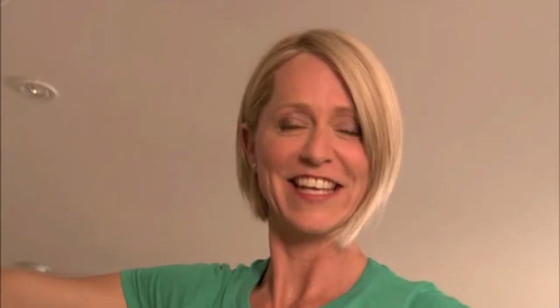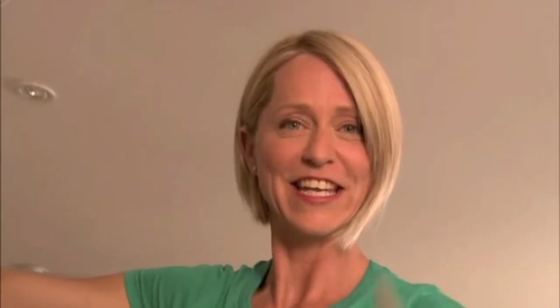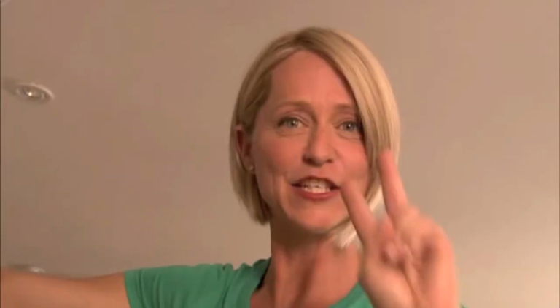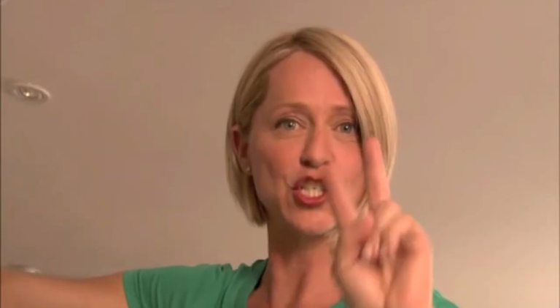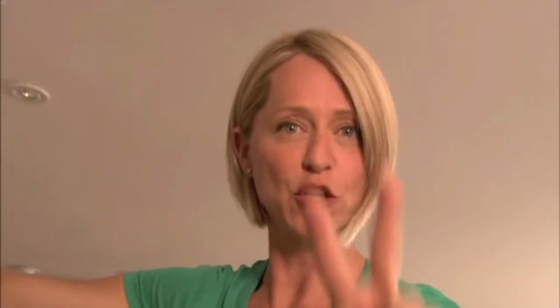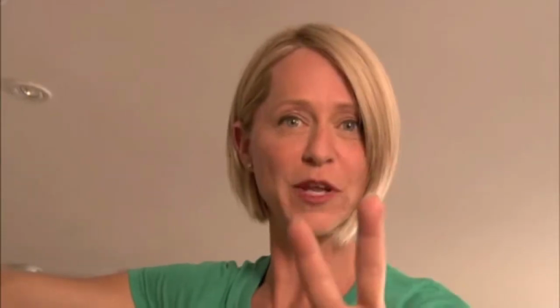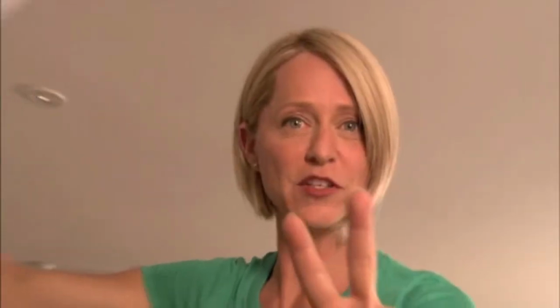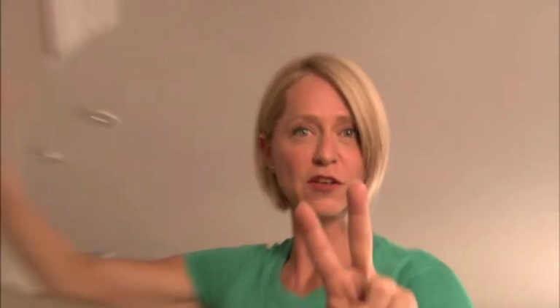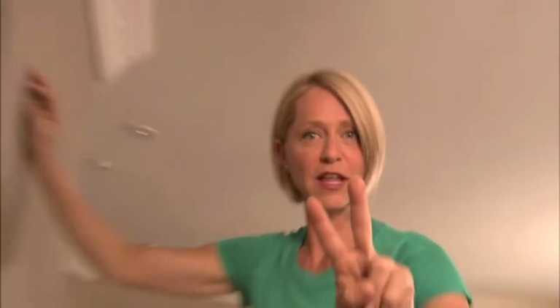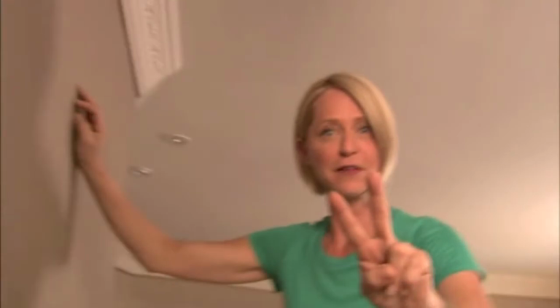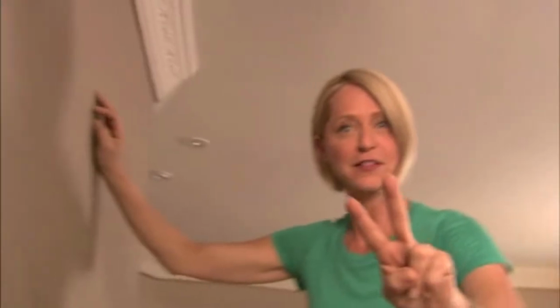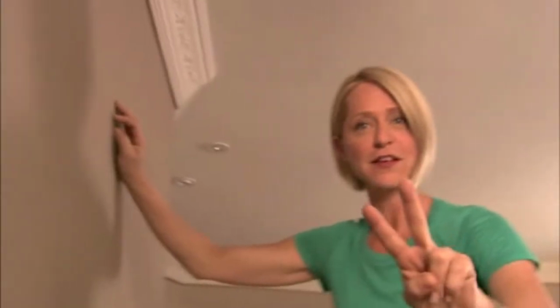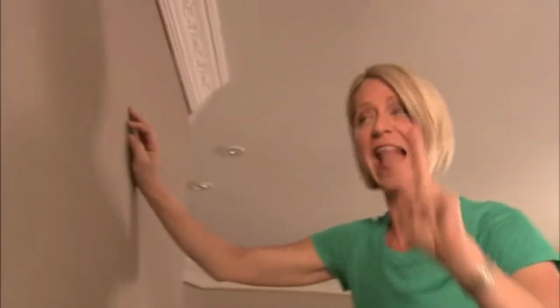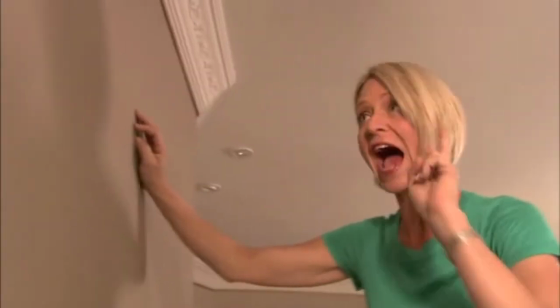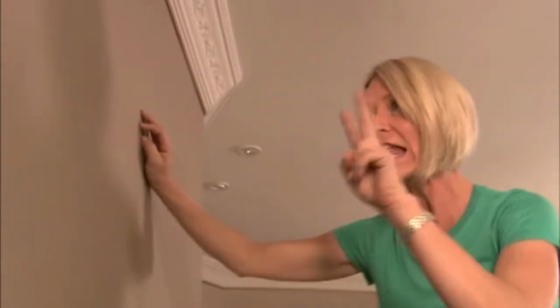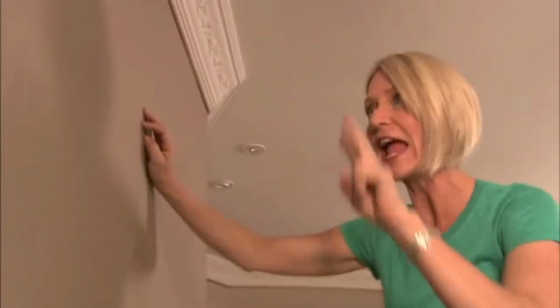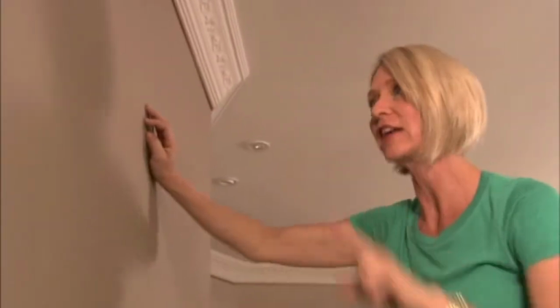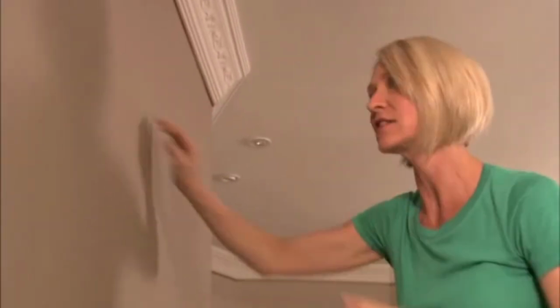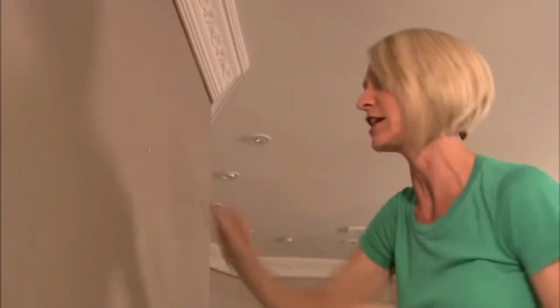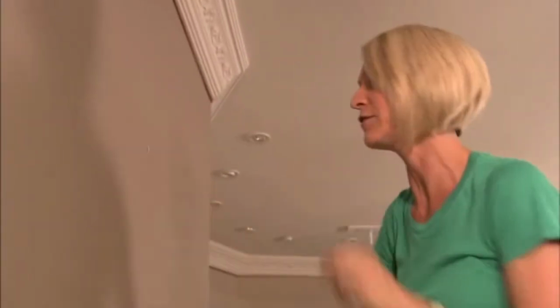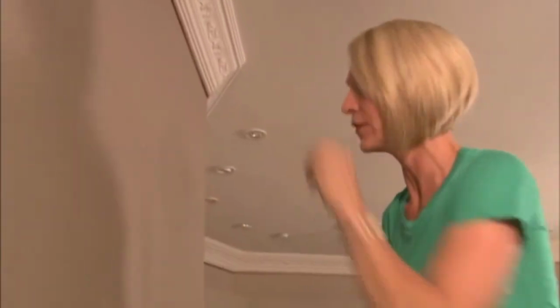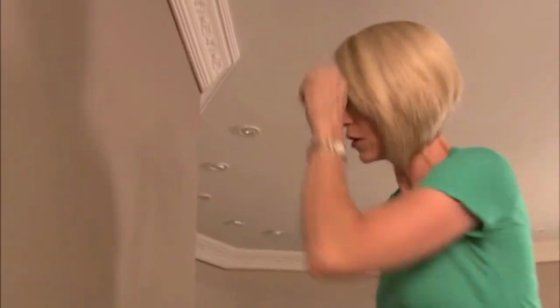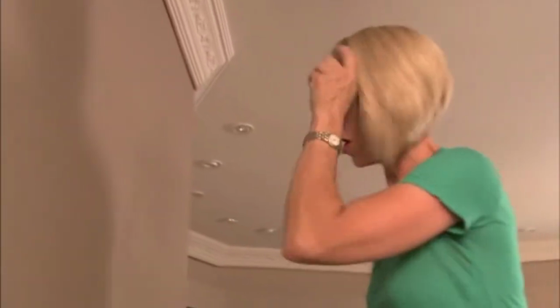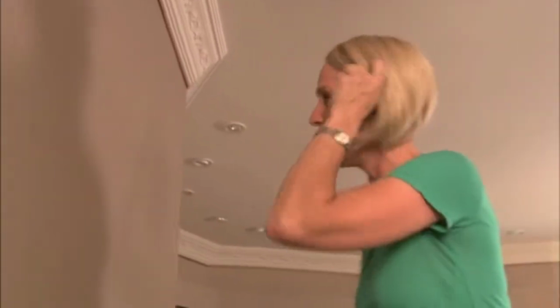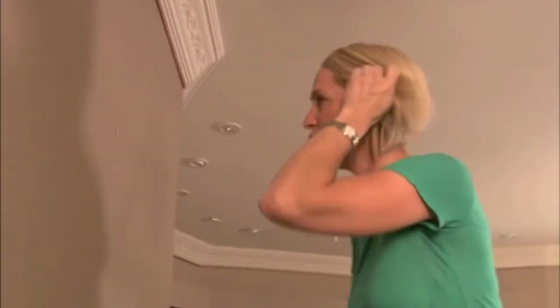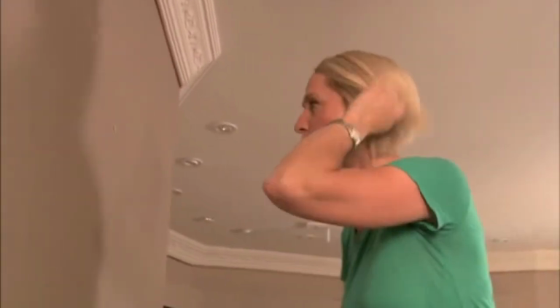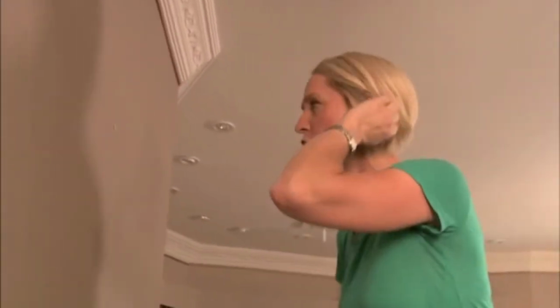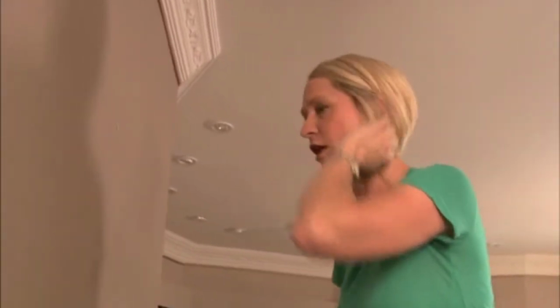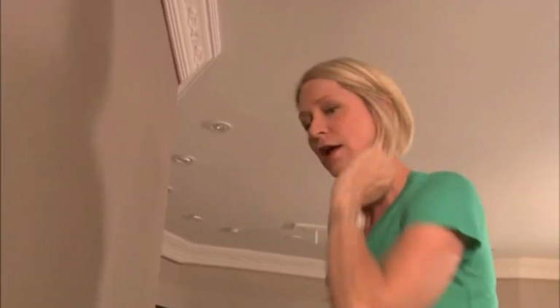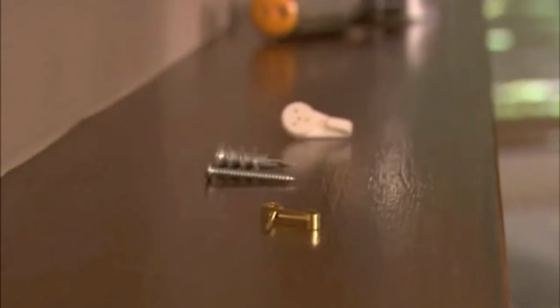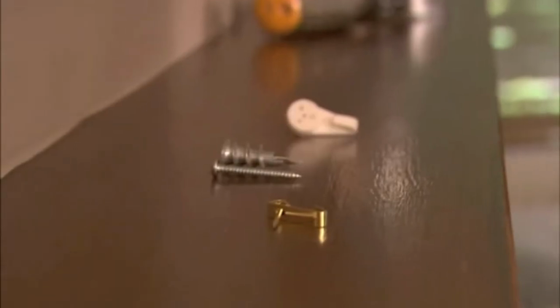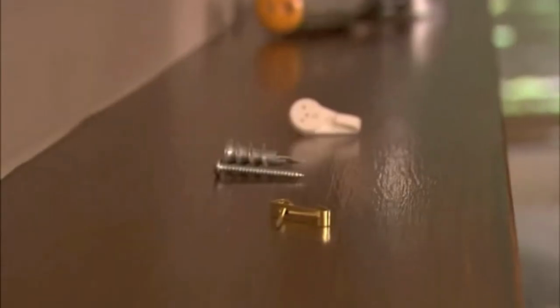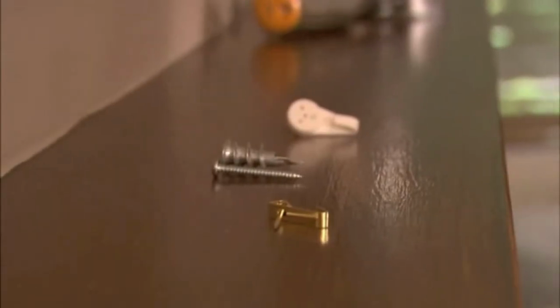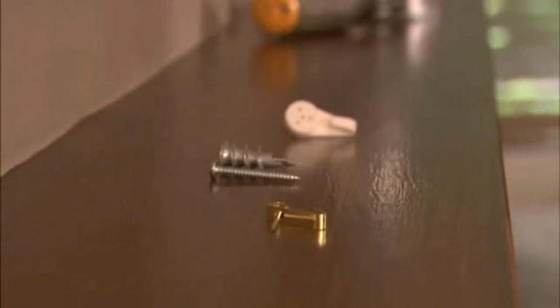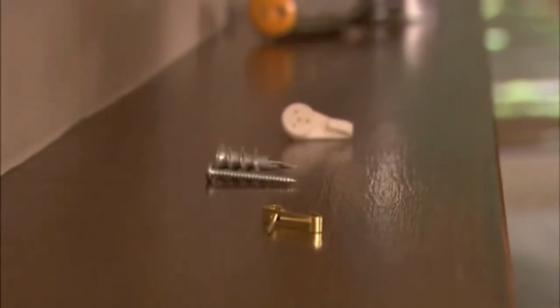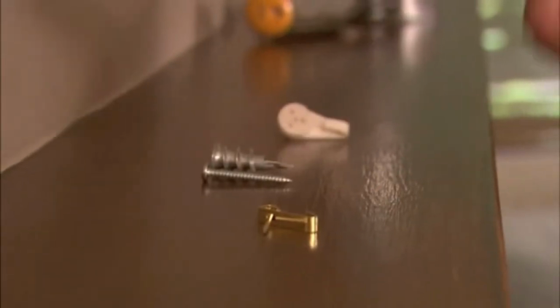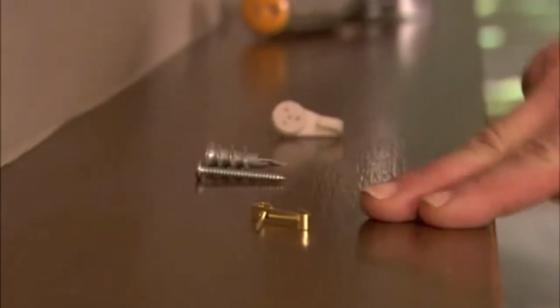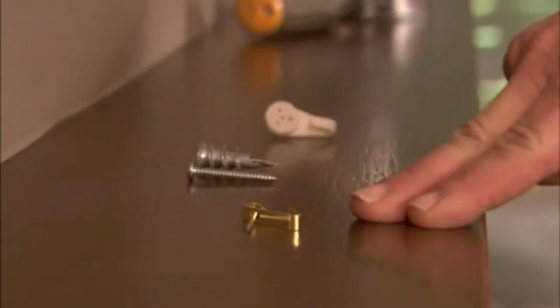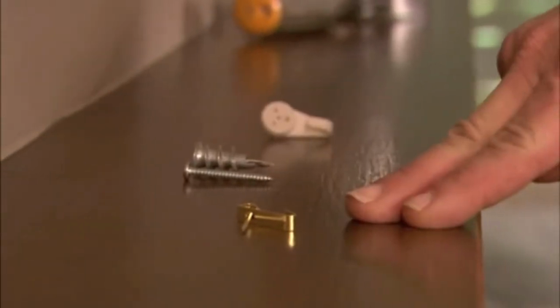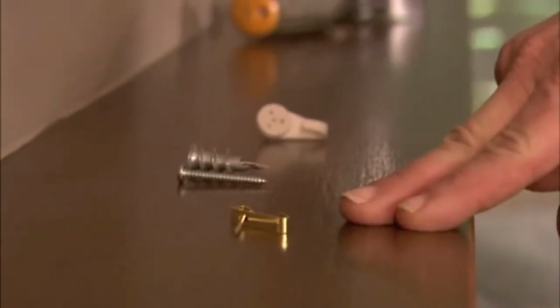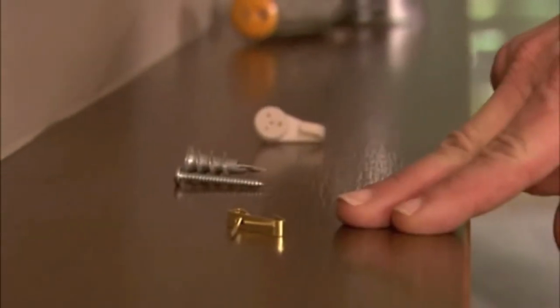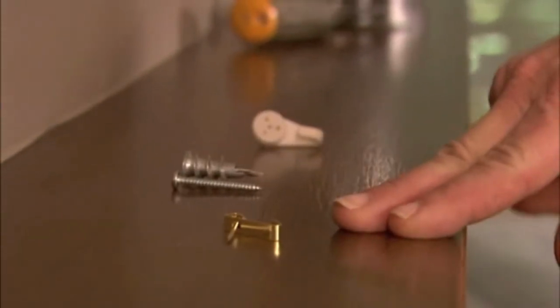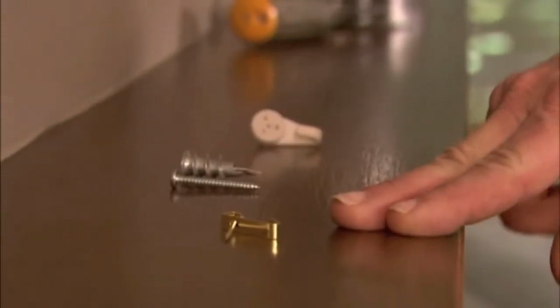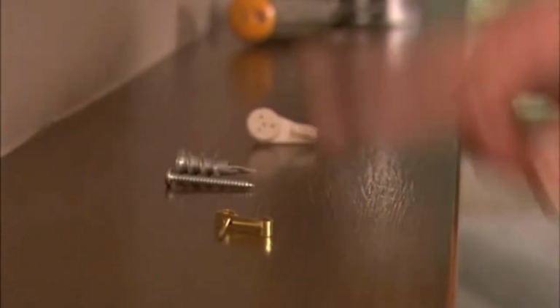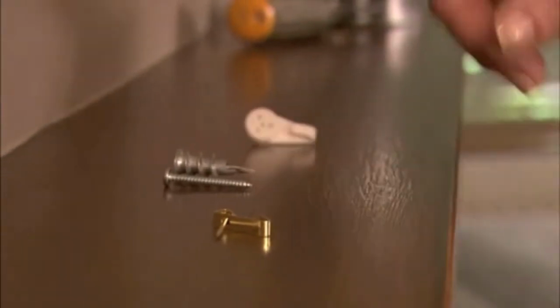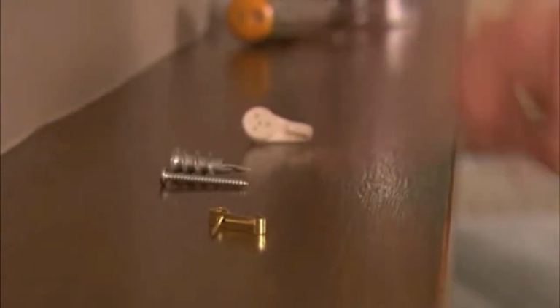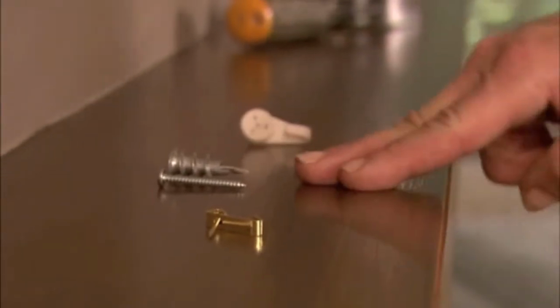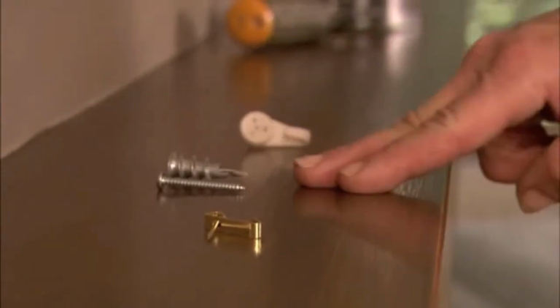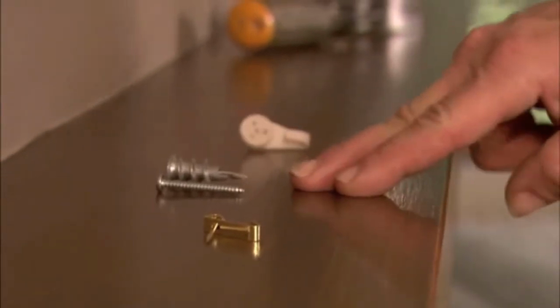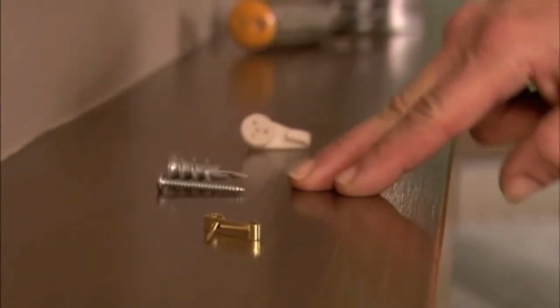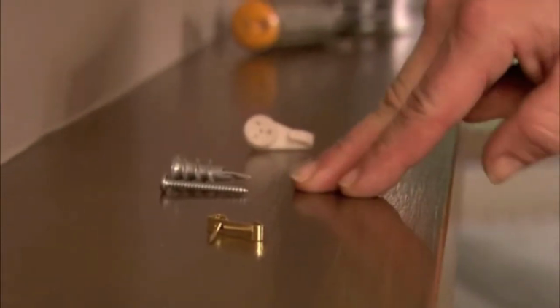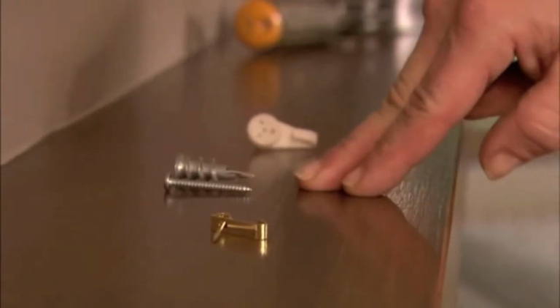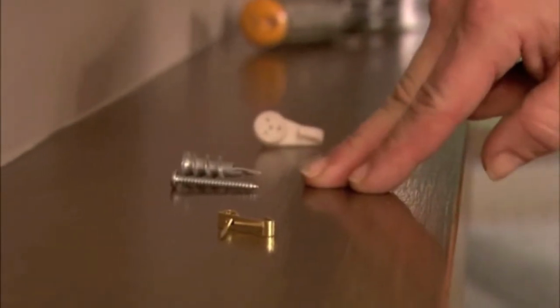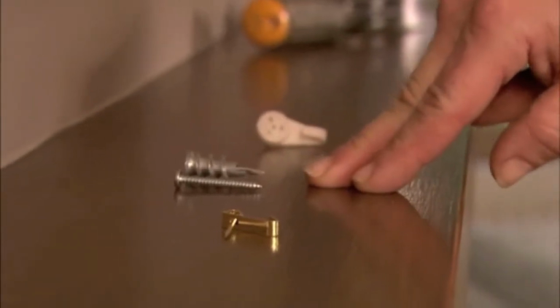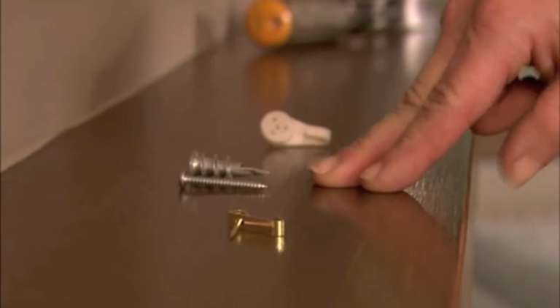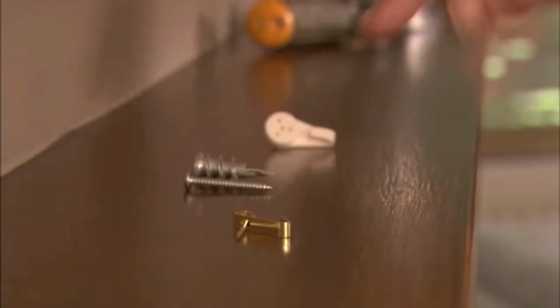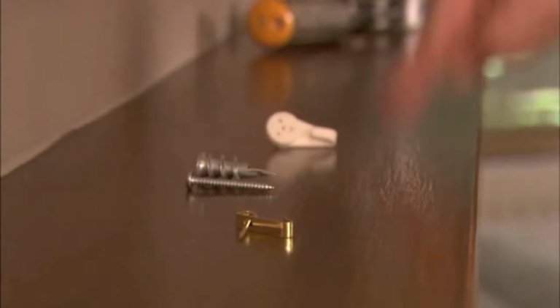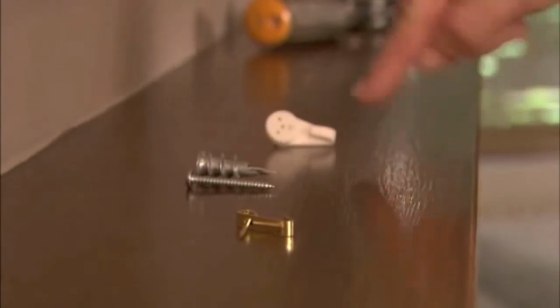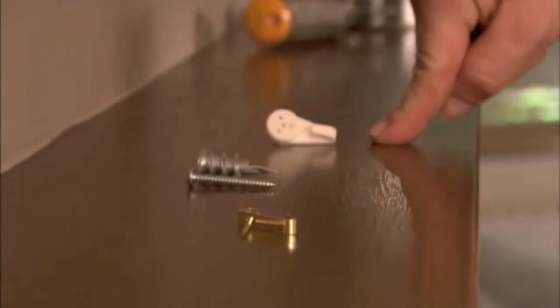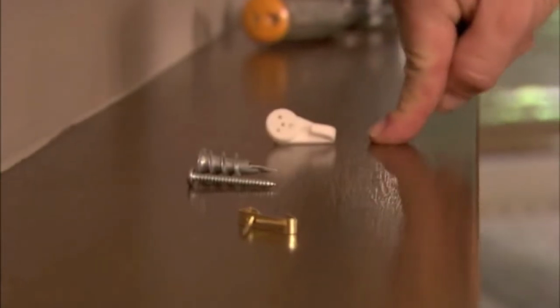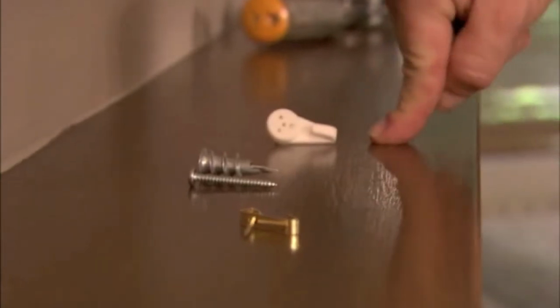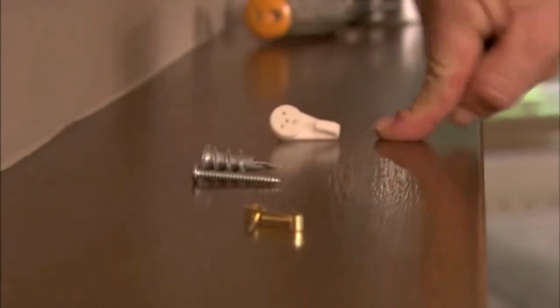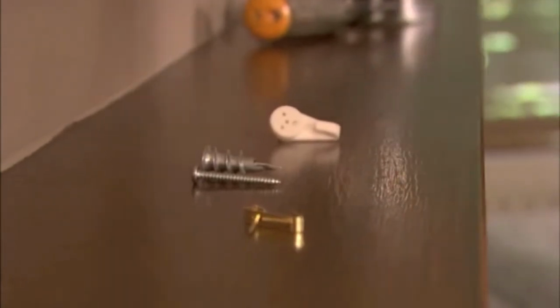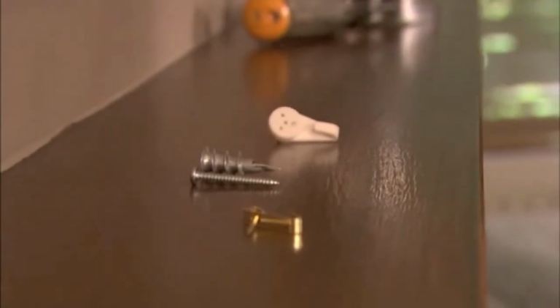In two minutes or less, how to hang stuff on the wall. So you have this for light drywalling, this for doing heavy-duty stuff, and this is to go into plaster.